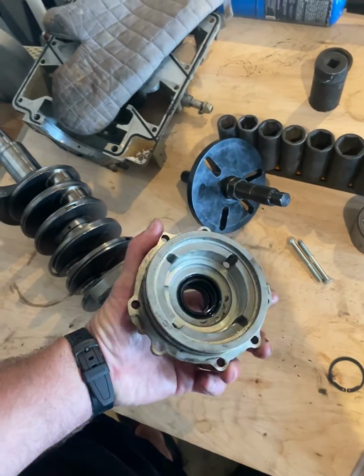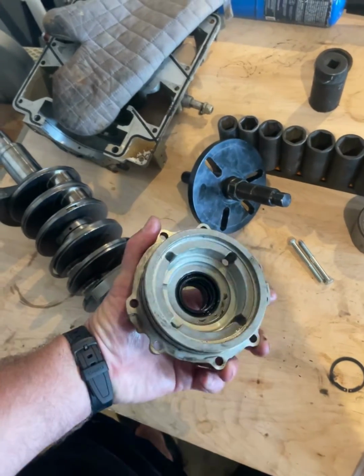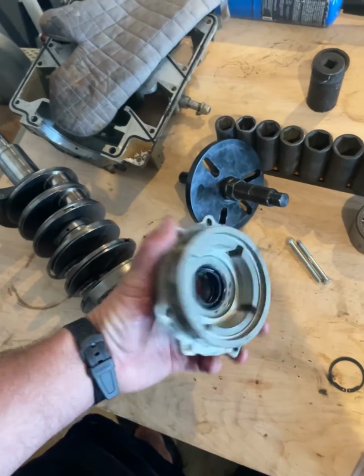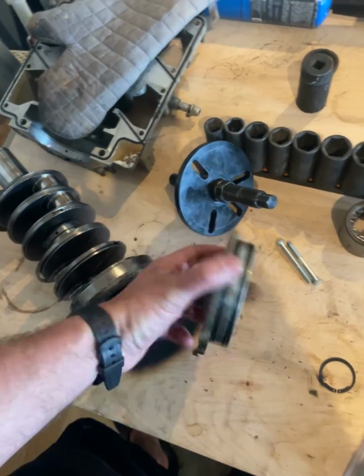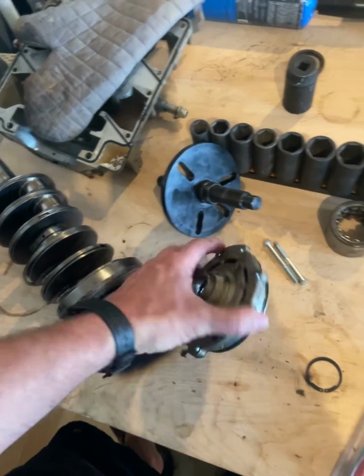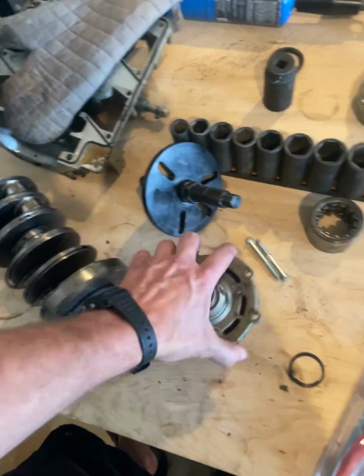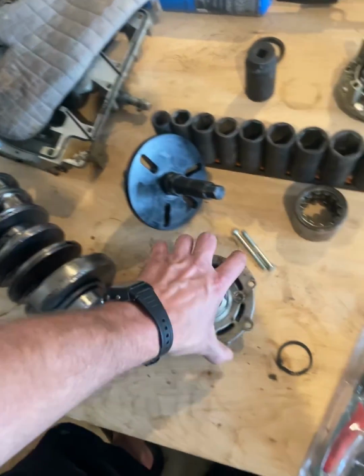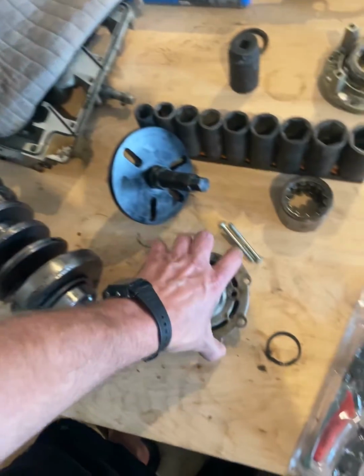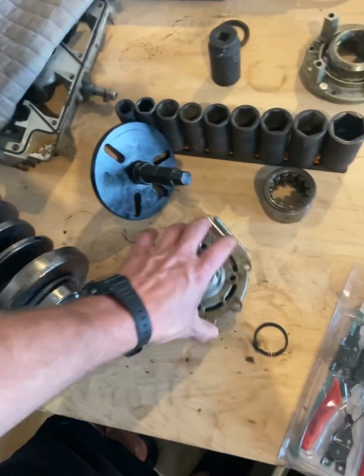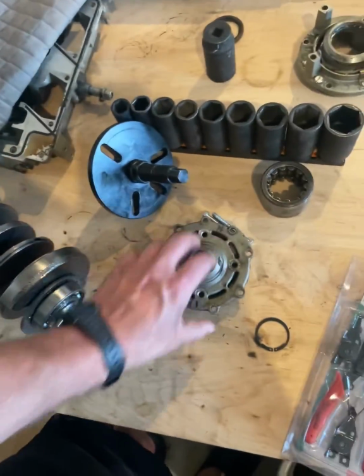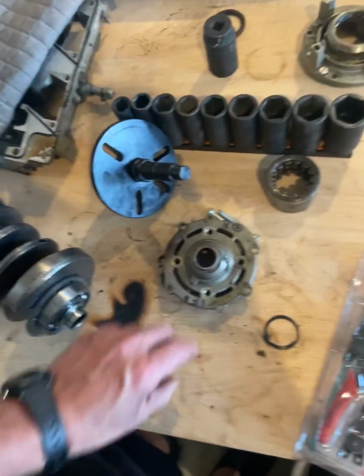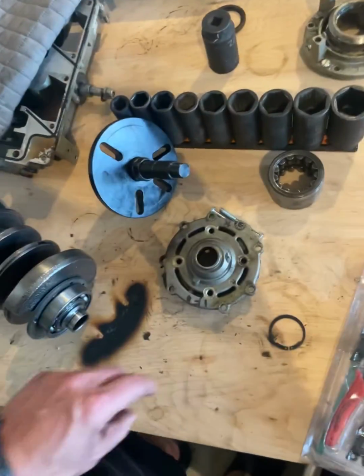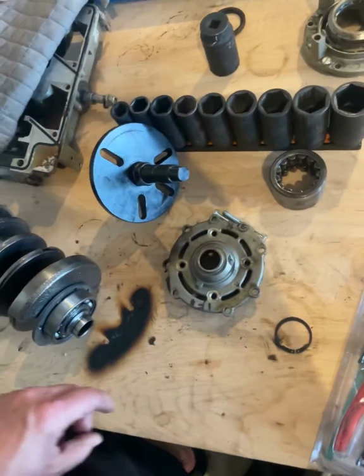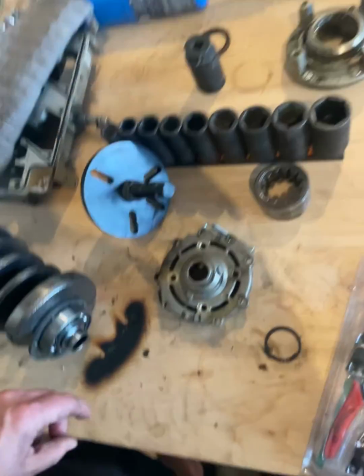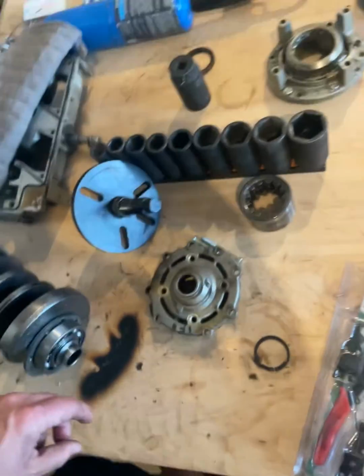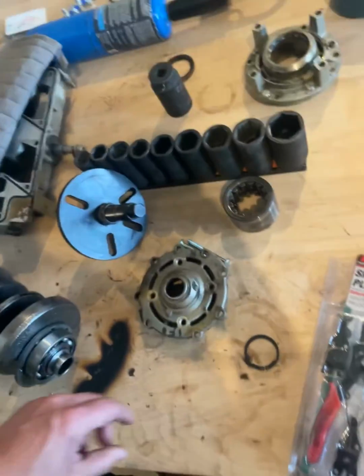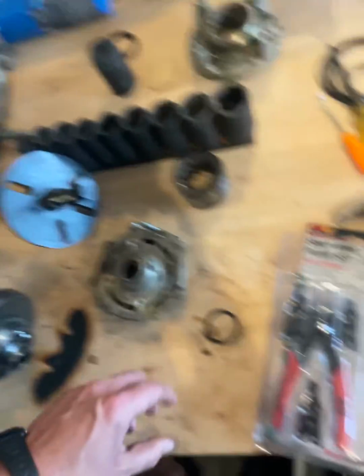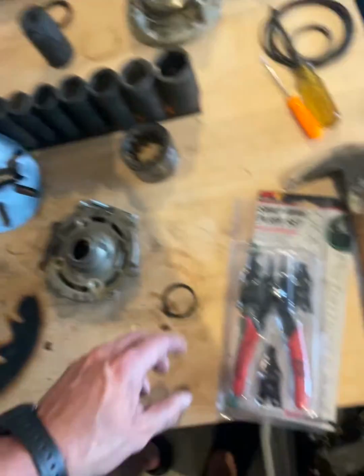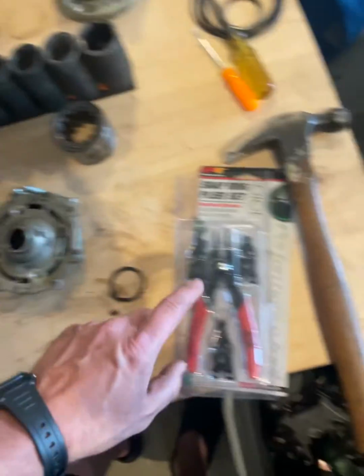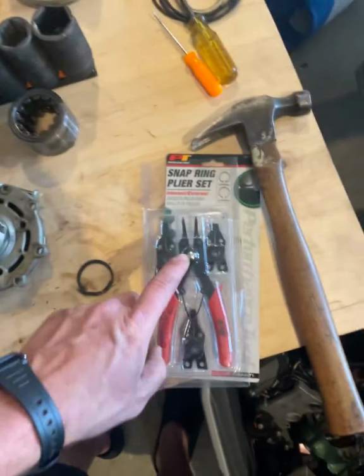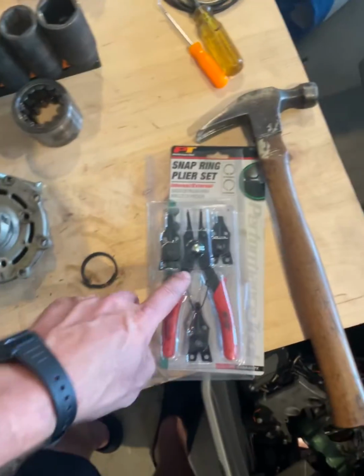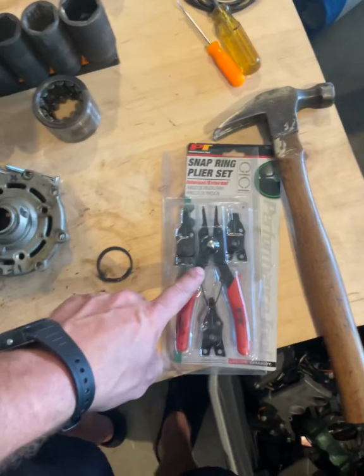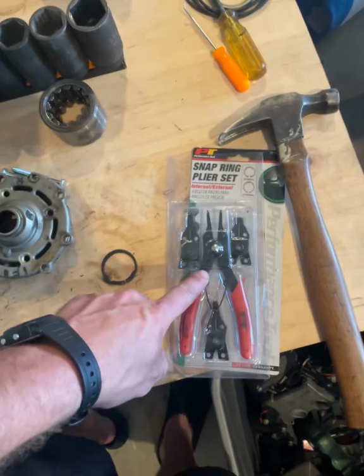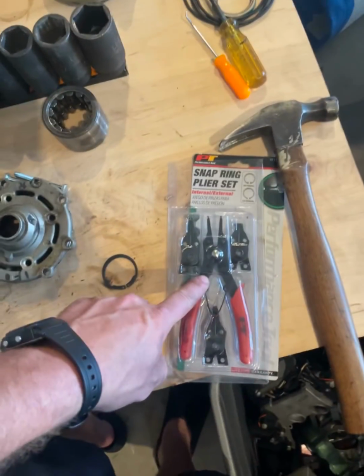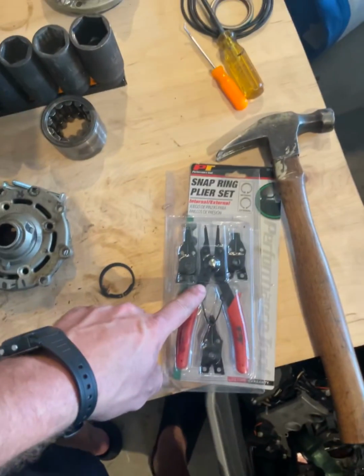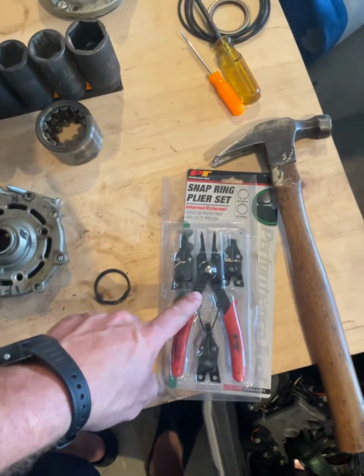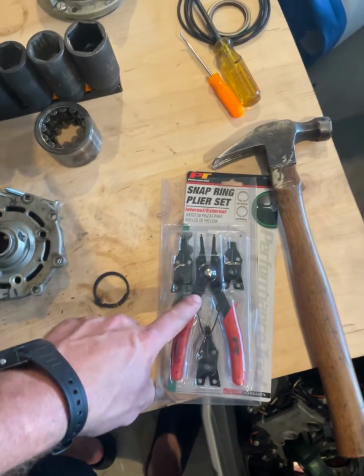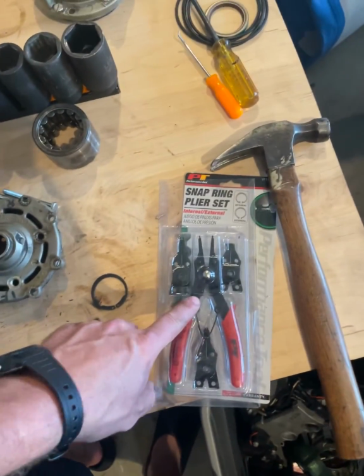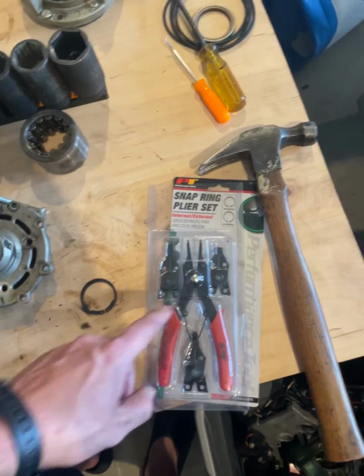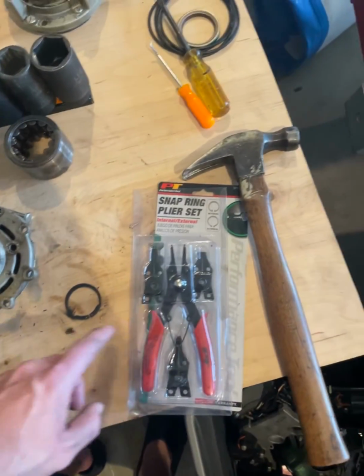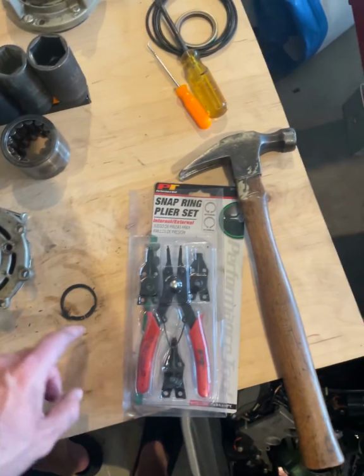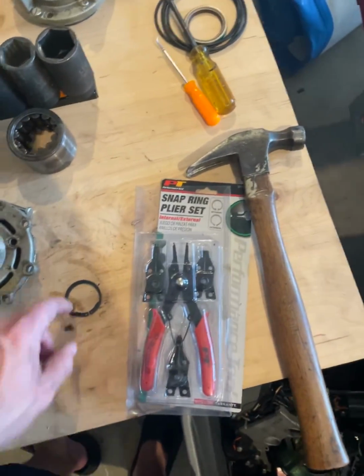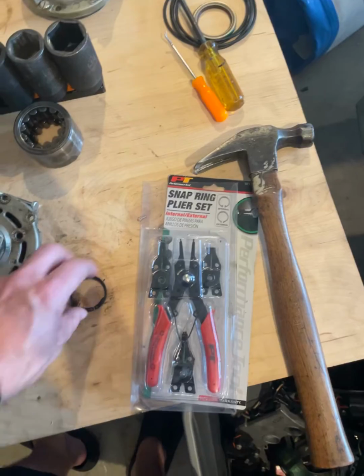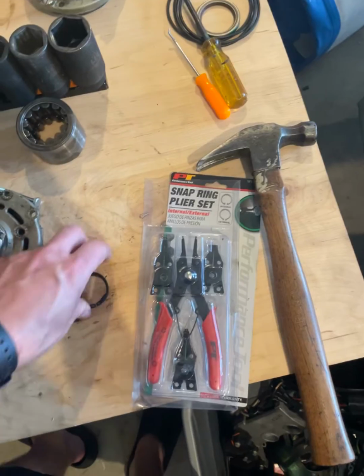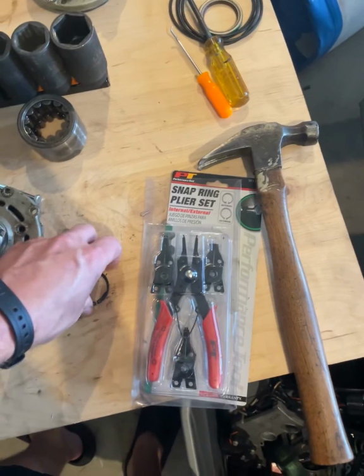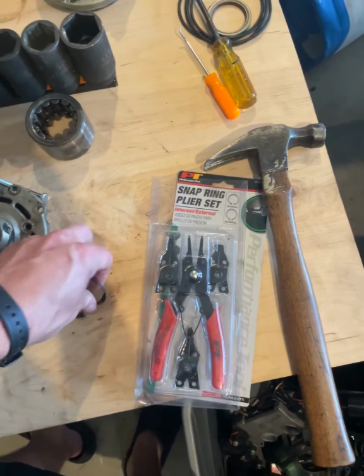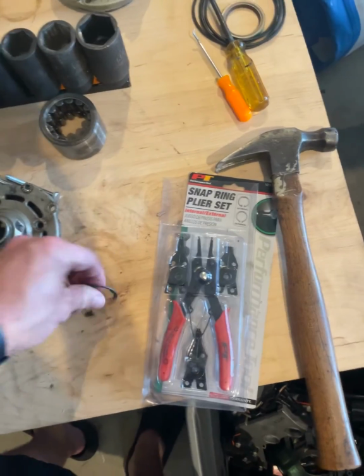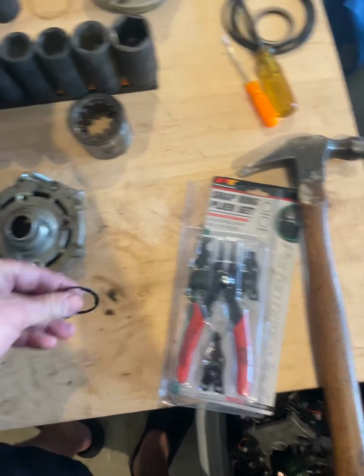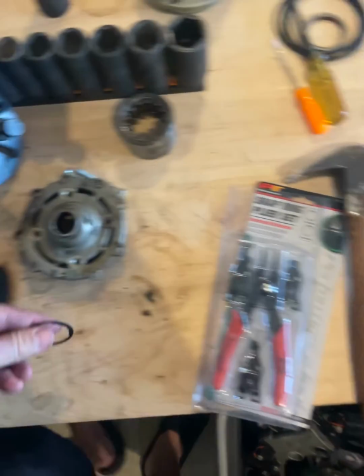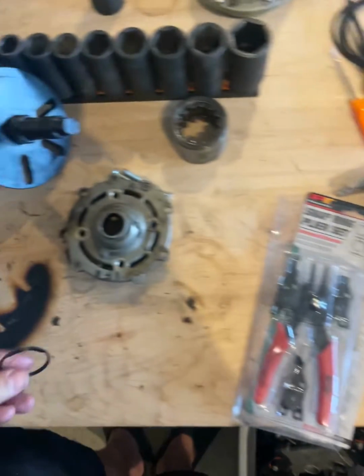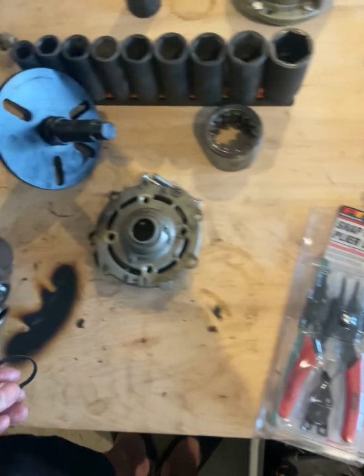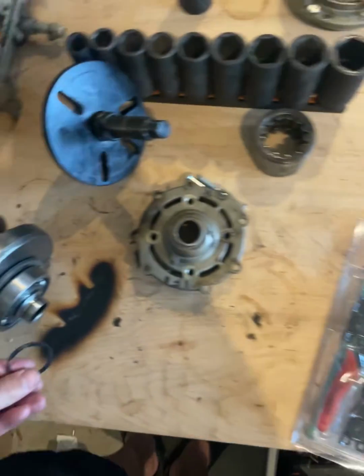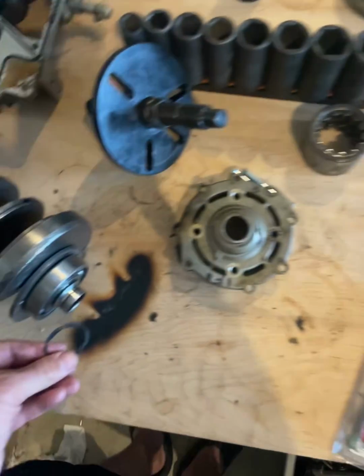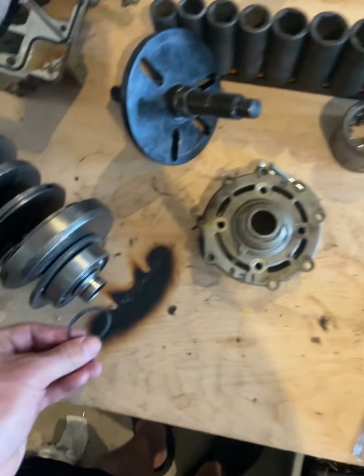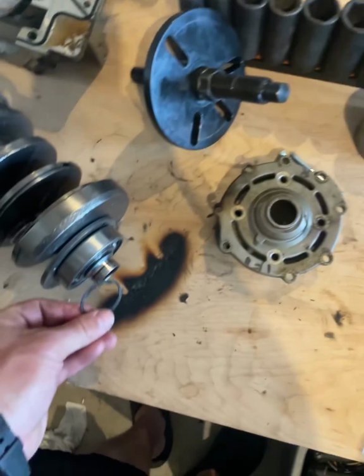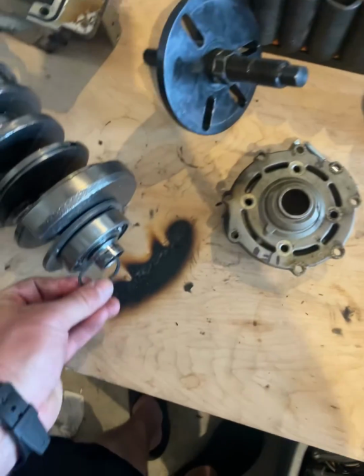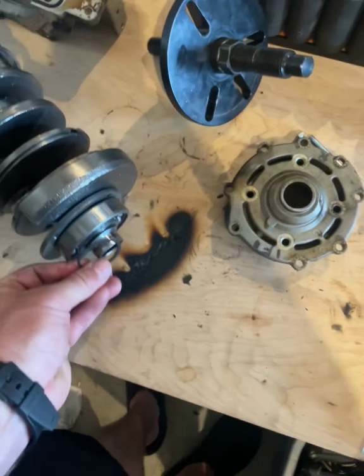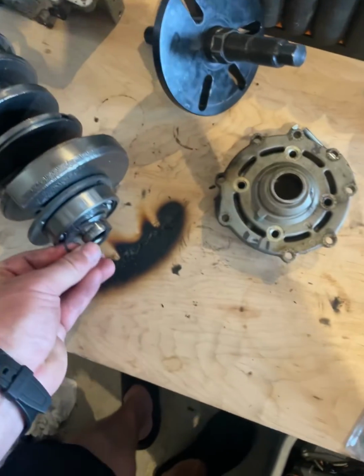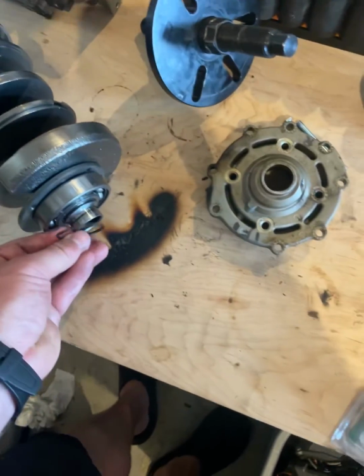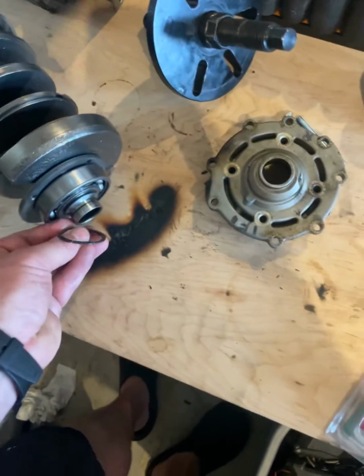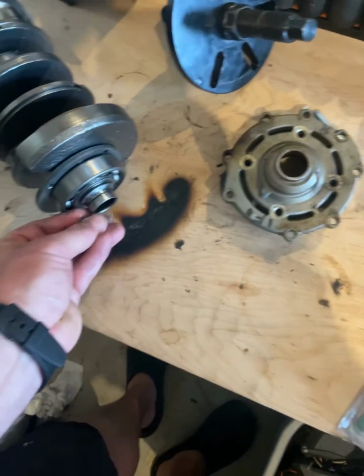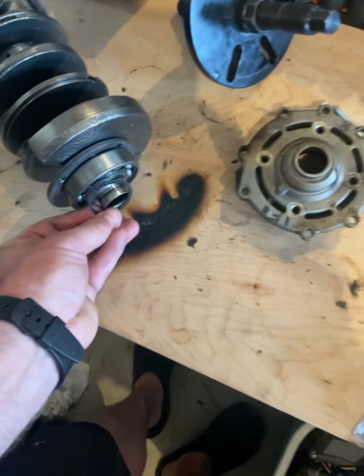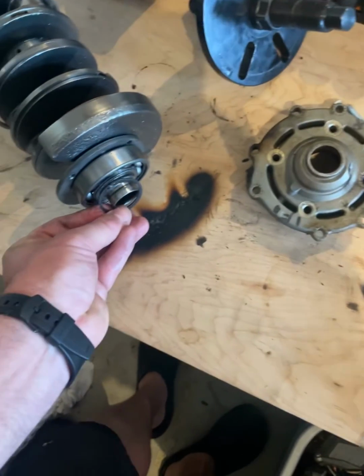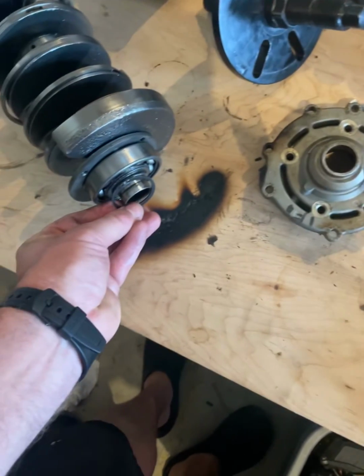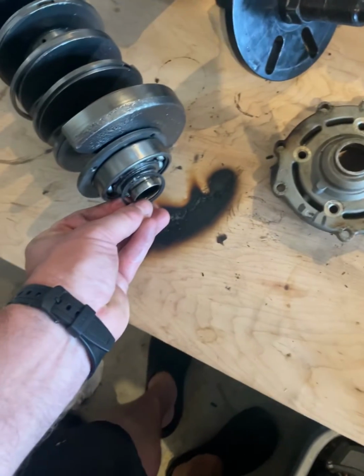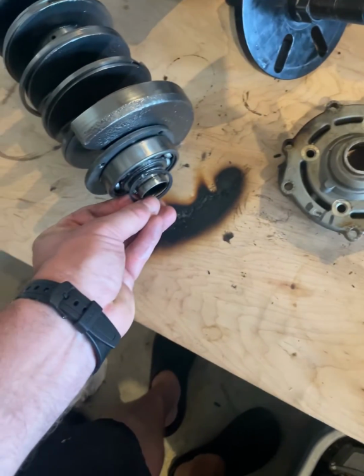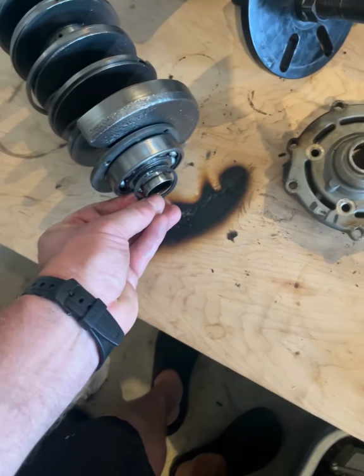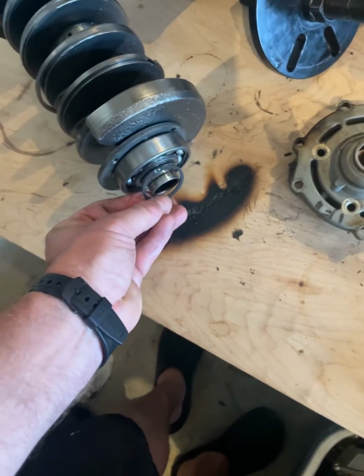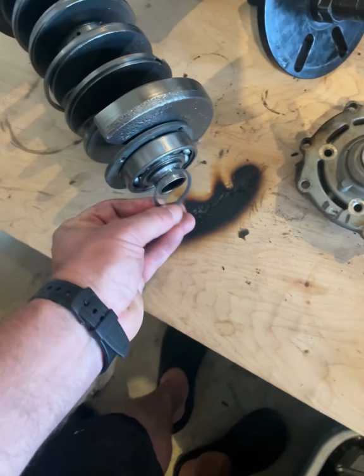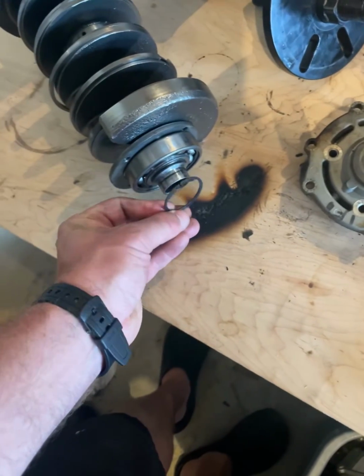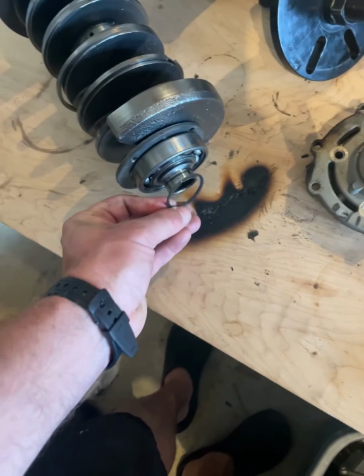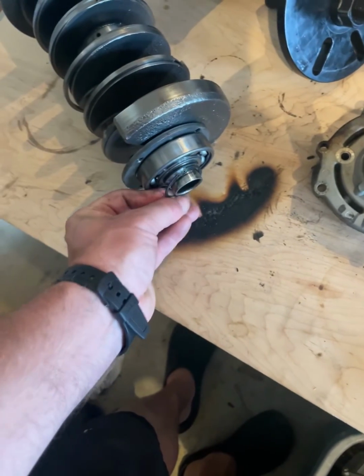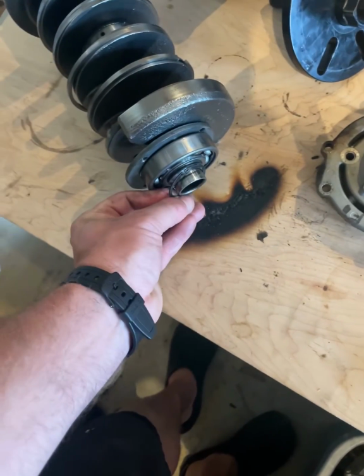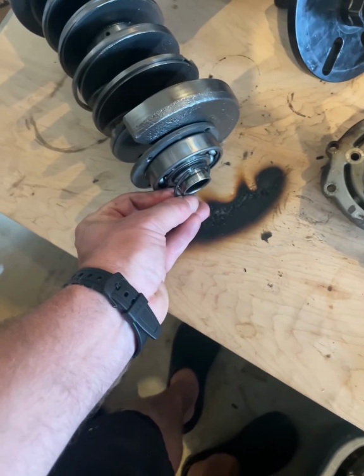Once this is off, you'll need a snap ring plier set to take off this snap ring that sits right here.